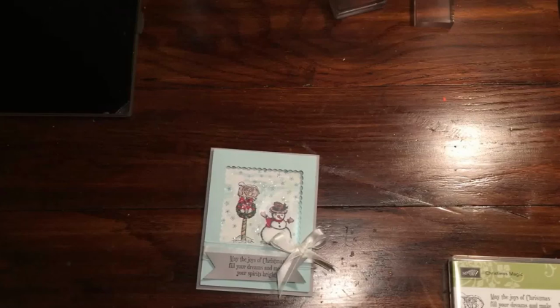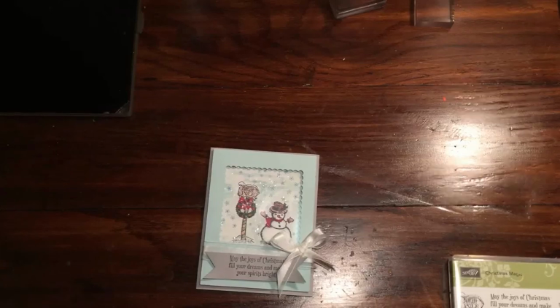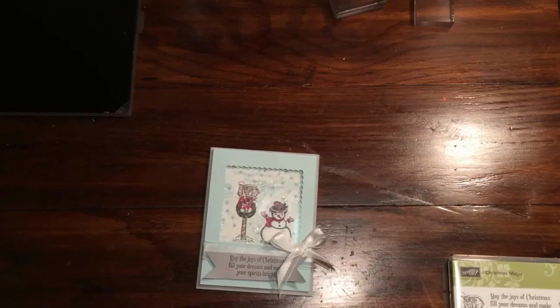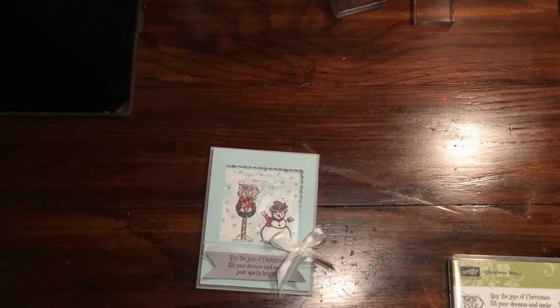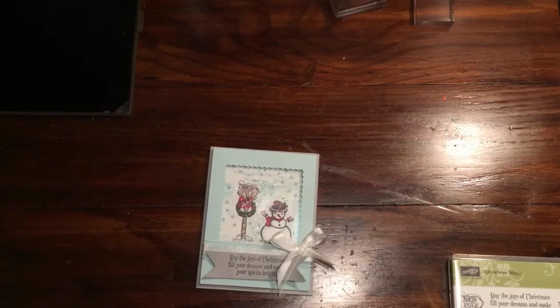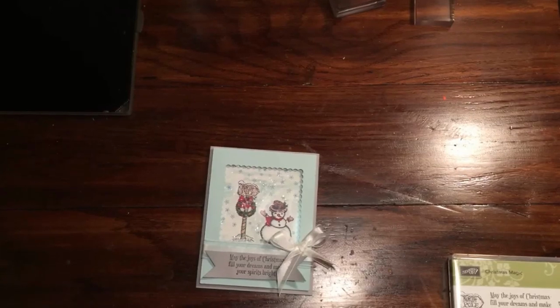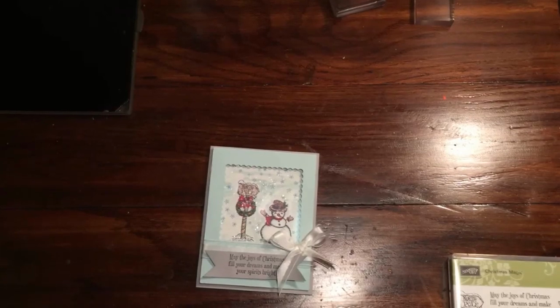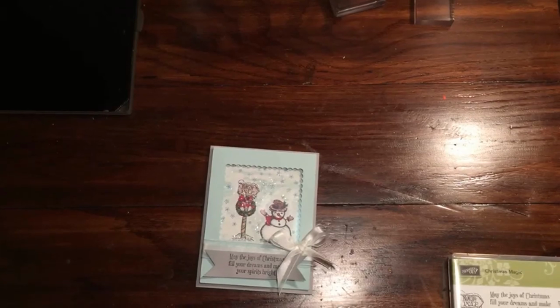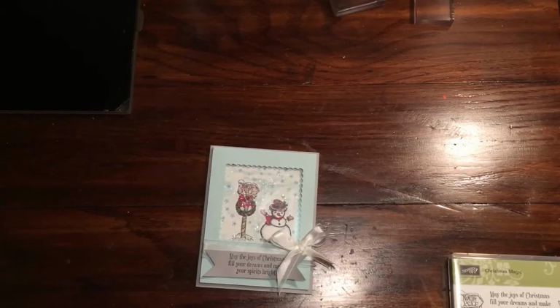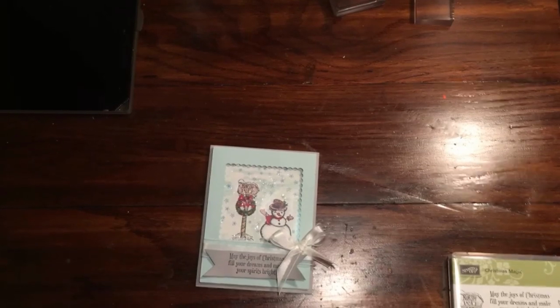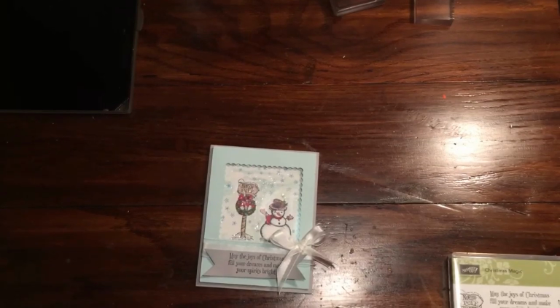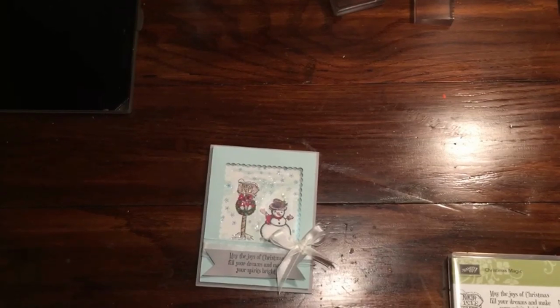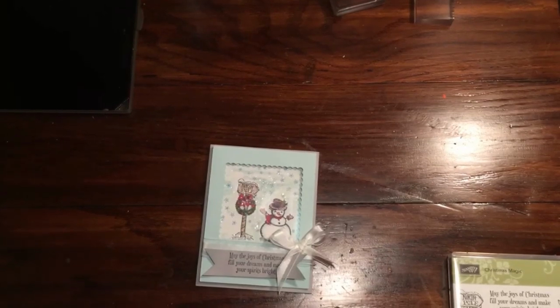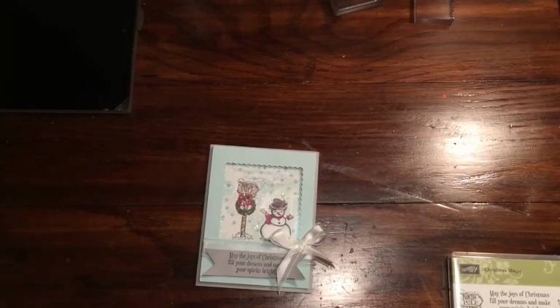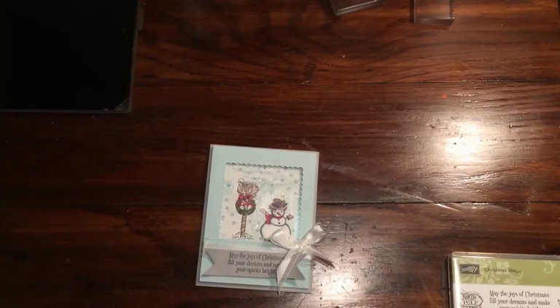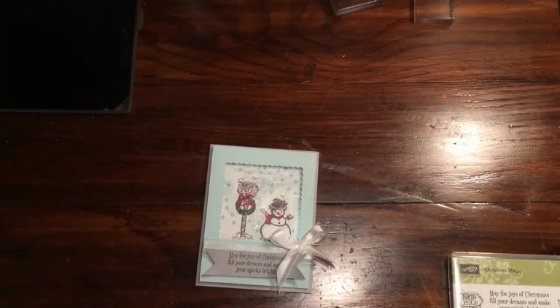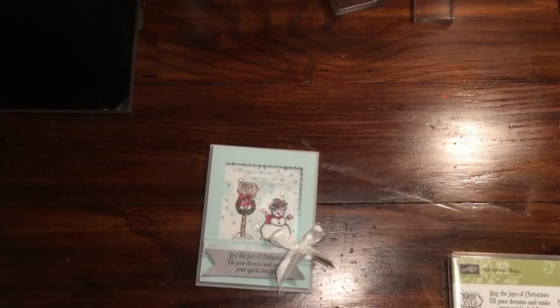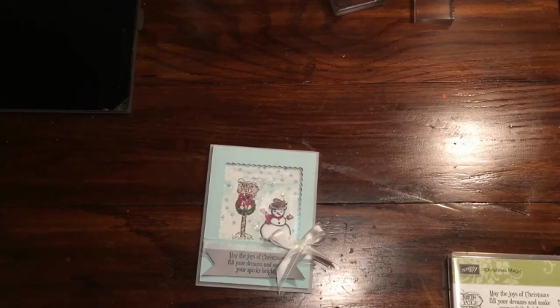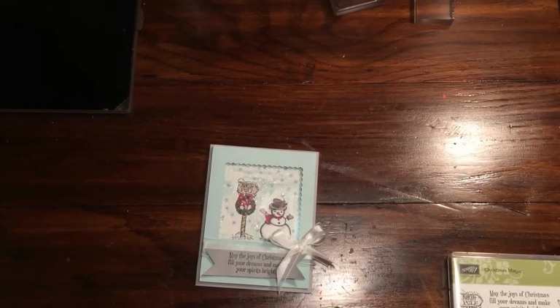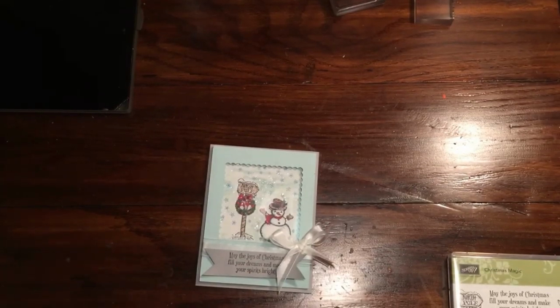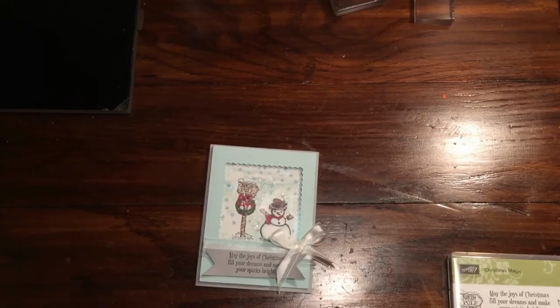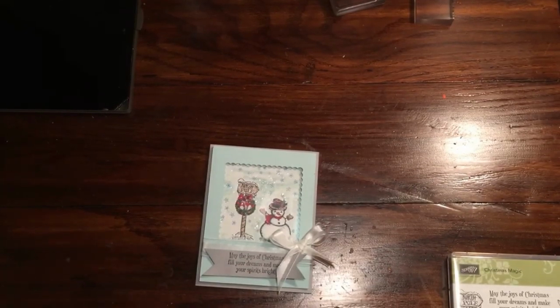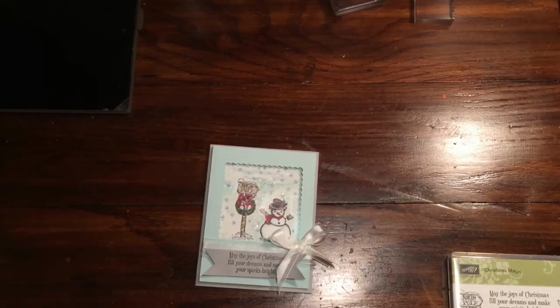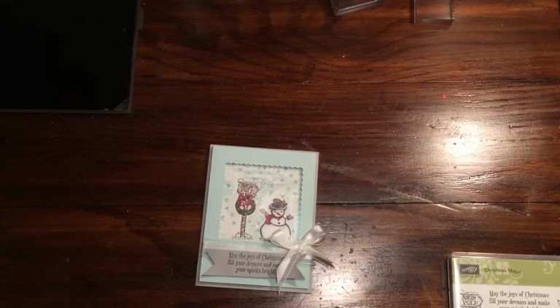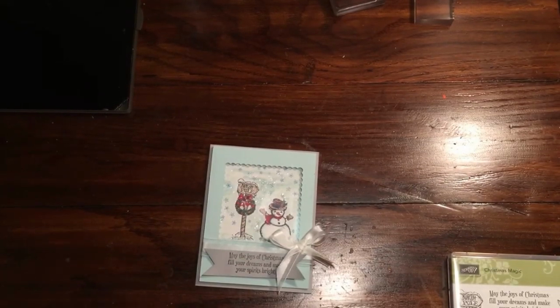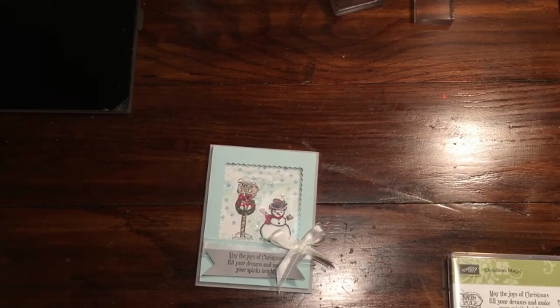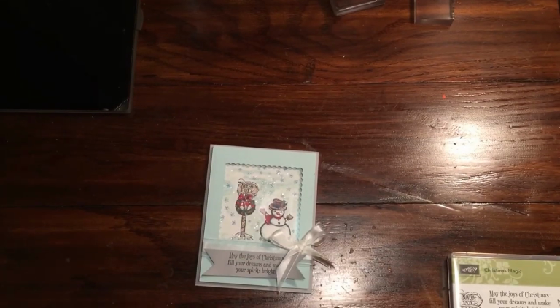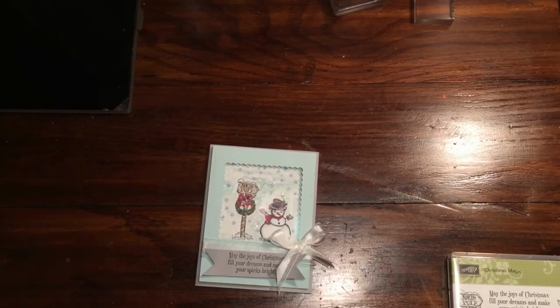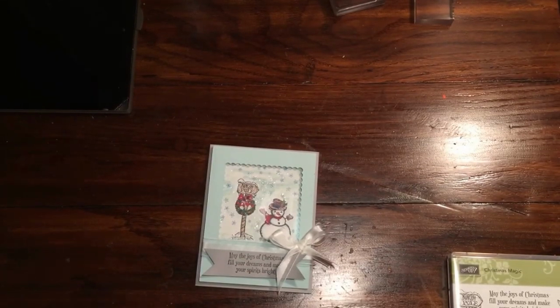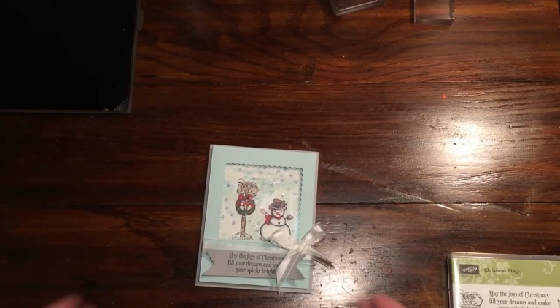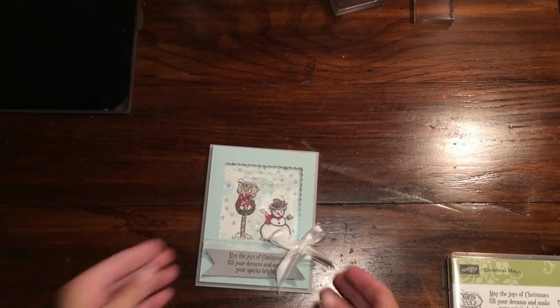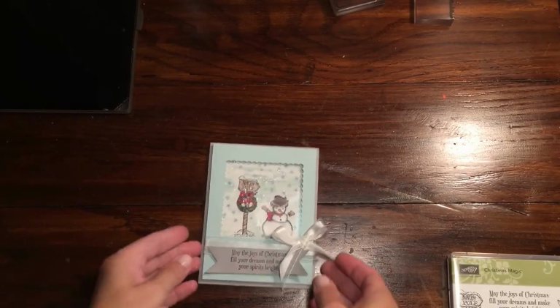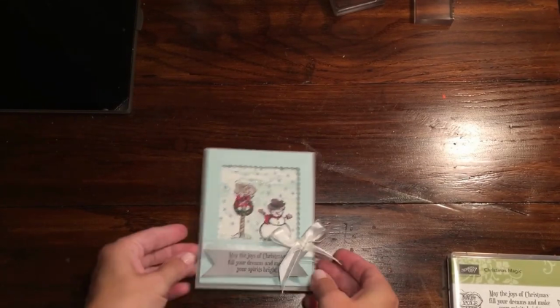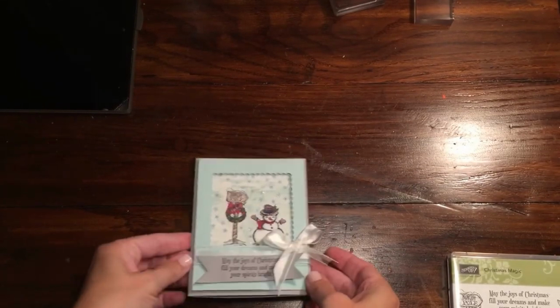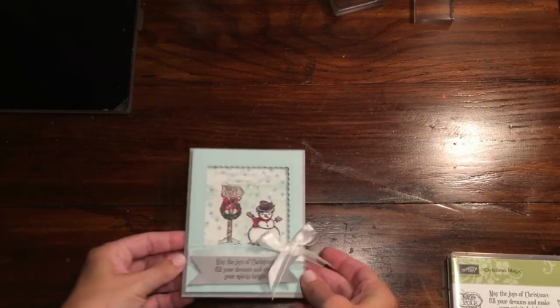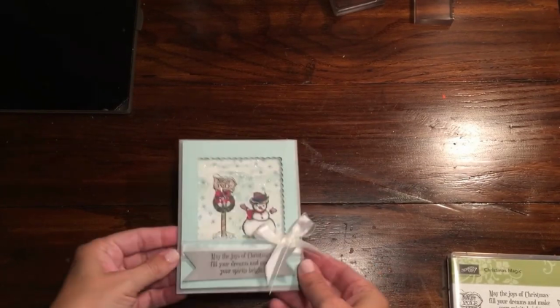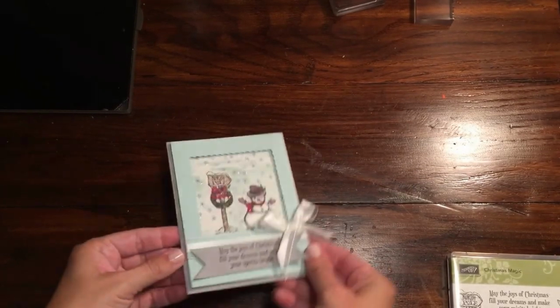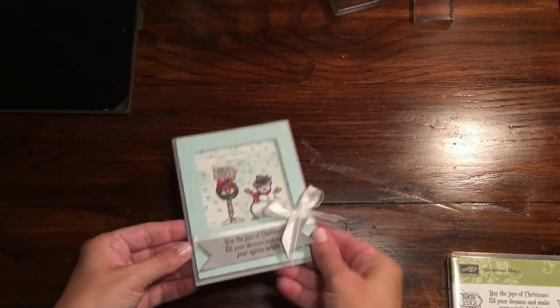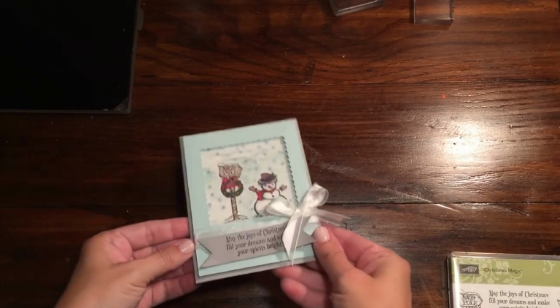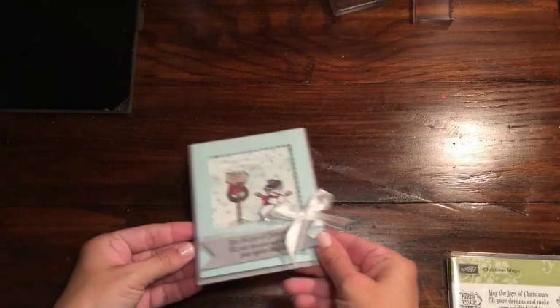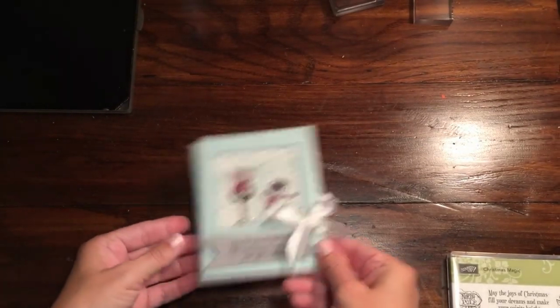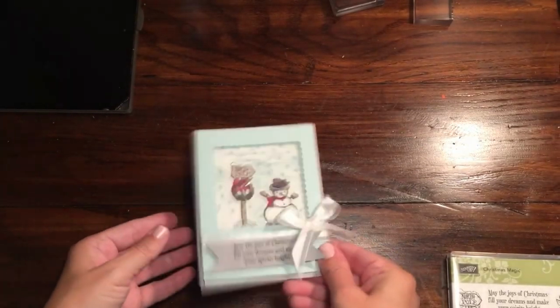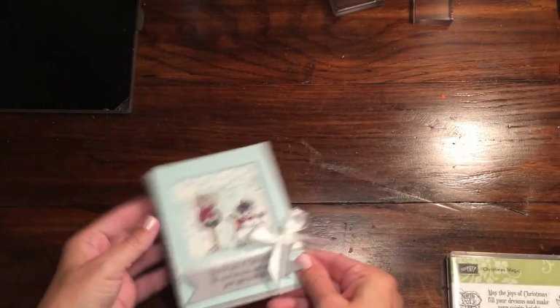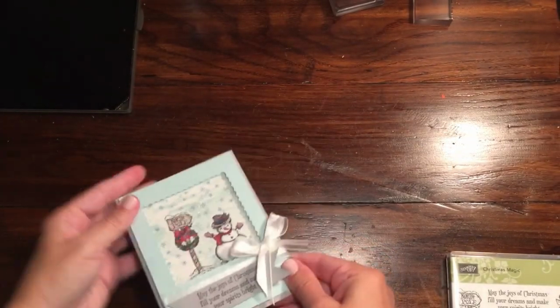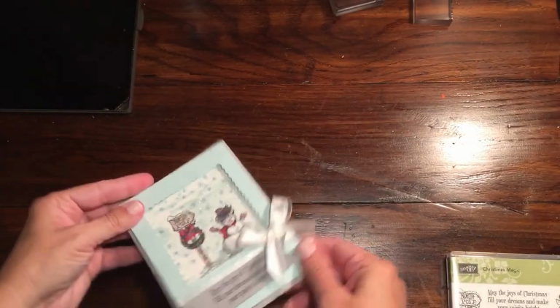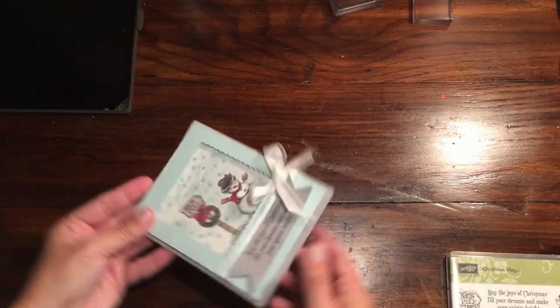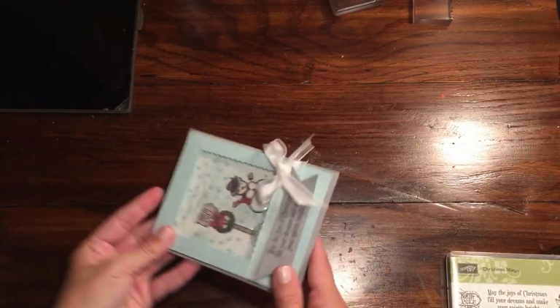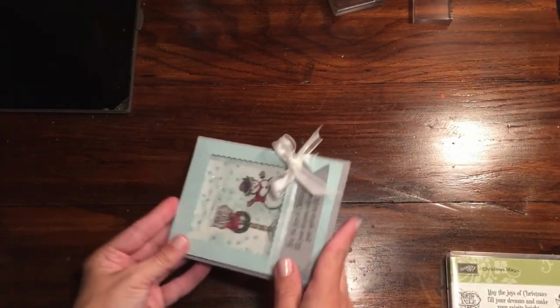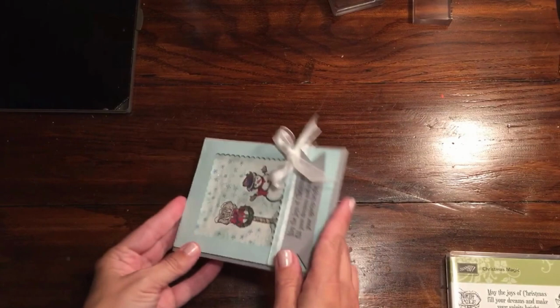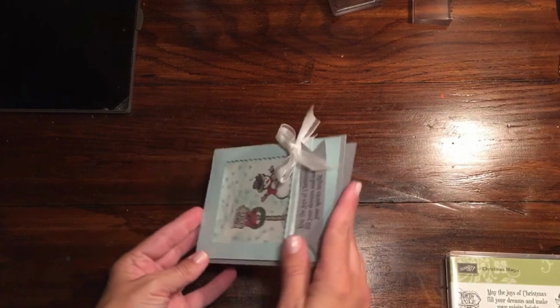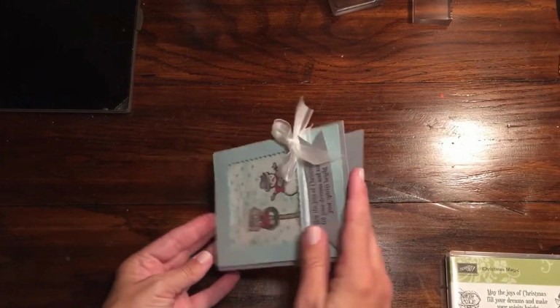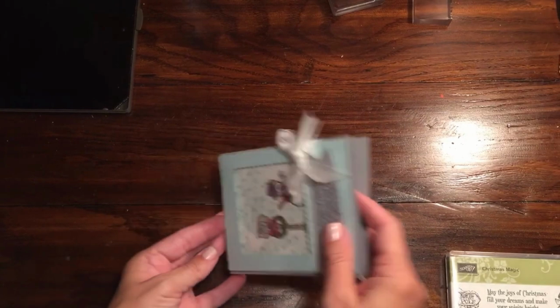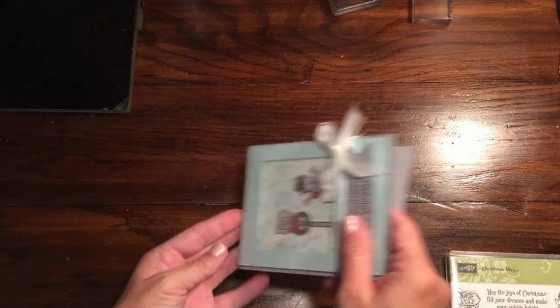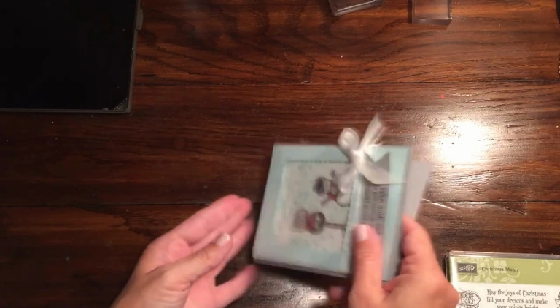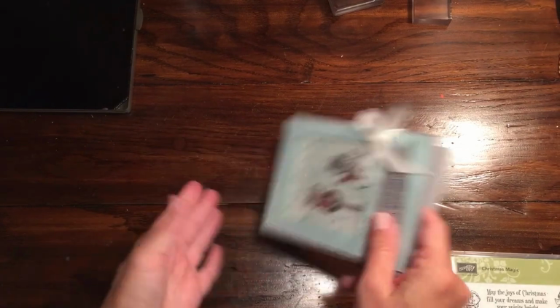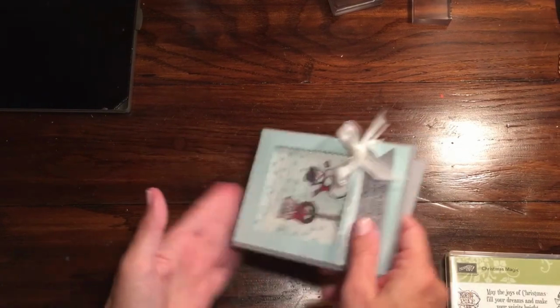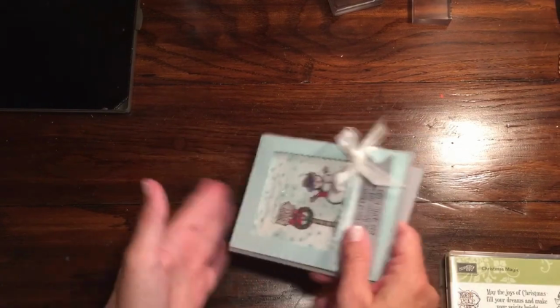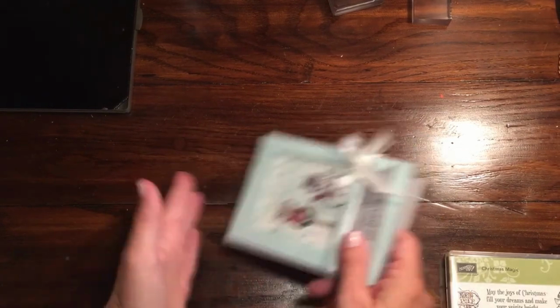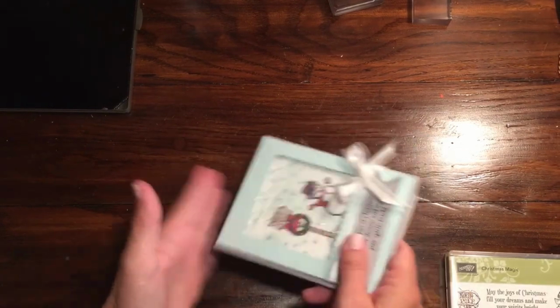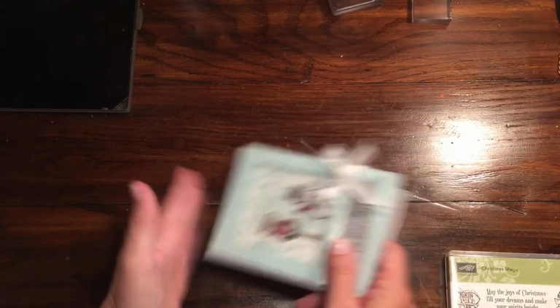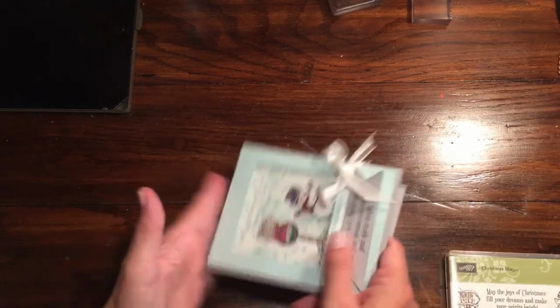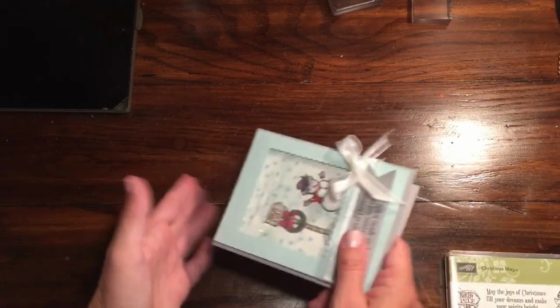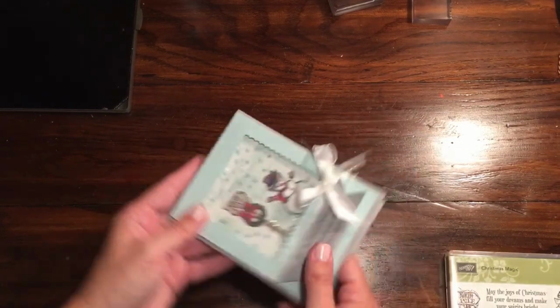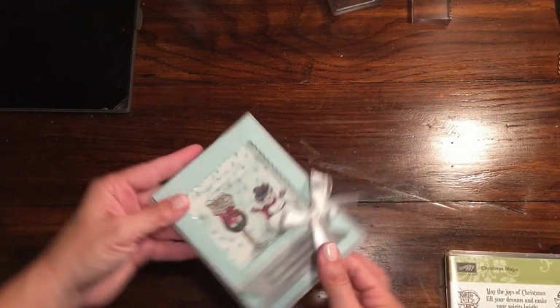Hi guys, Rachel here from rachethestamper.wordpress.com and today I'm going to show you how to make this super fun shaker card.